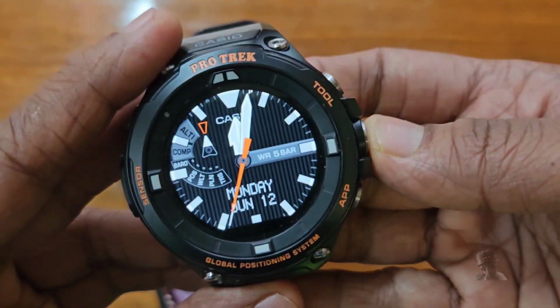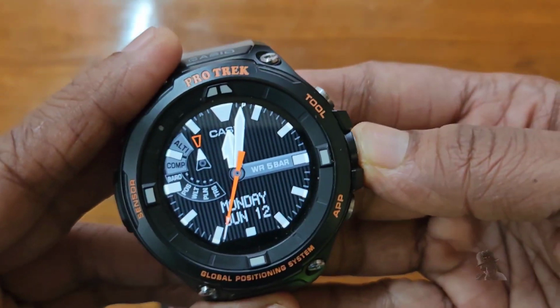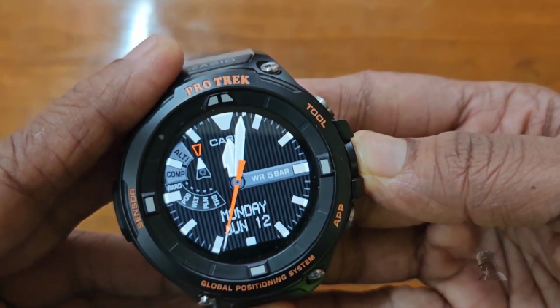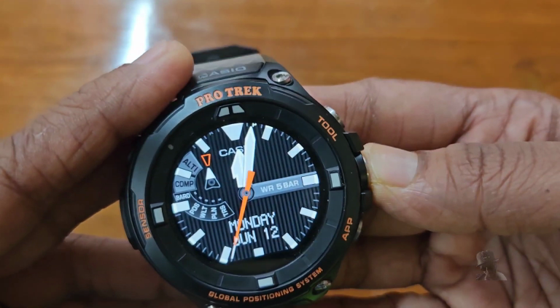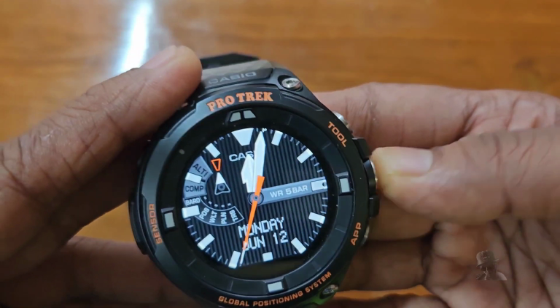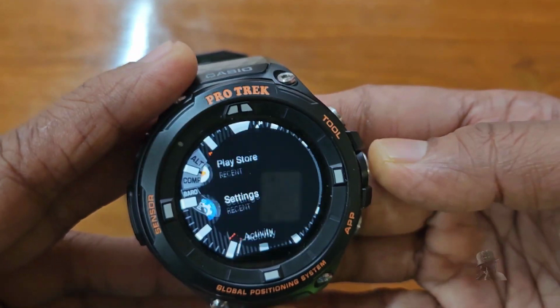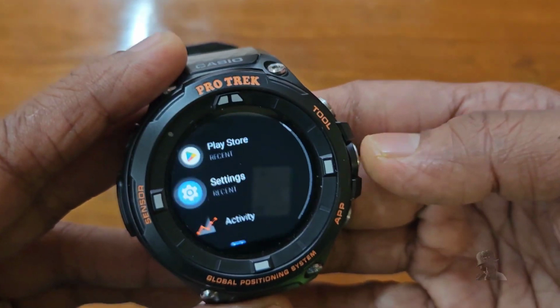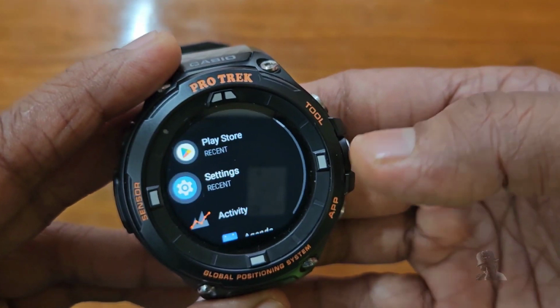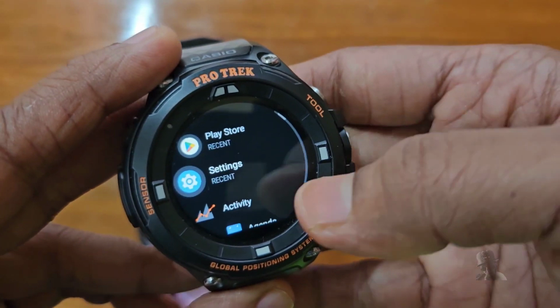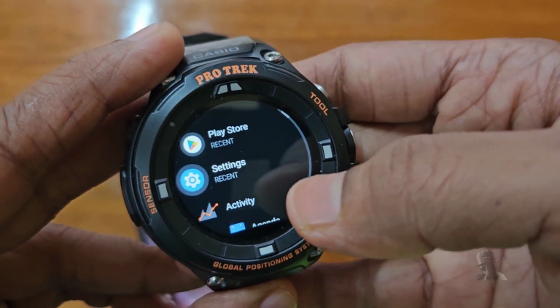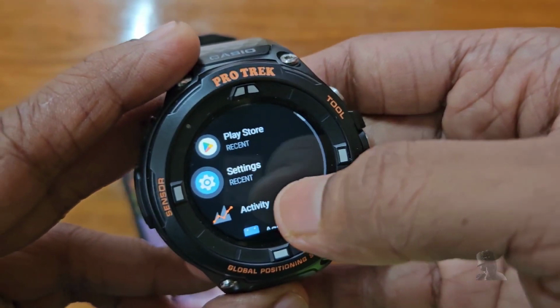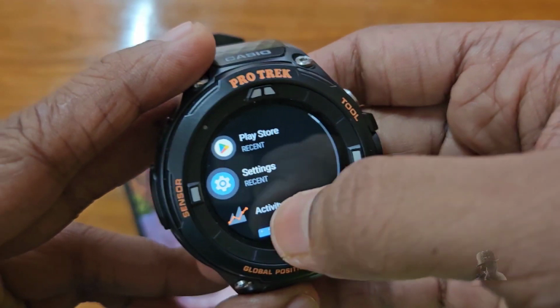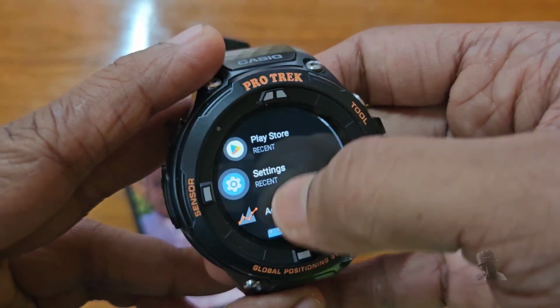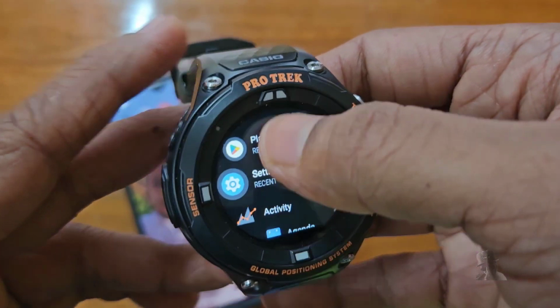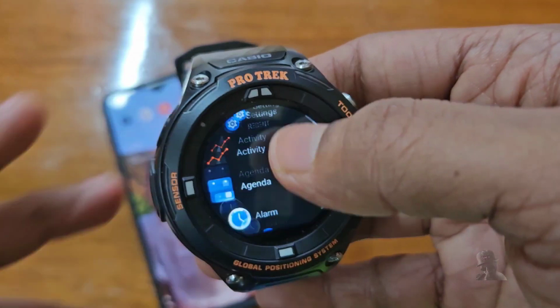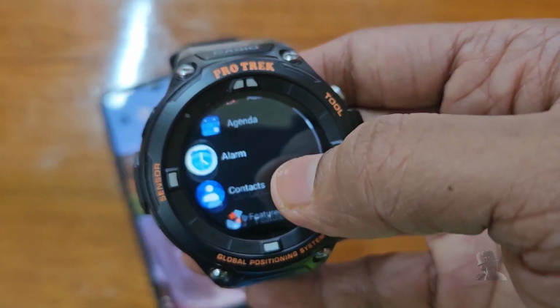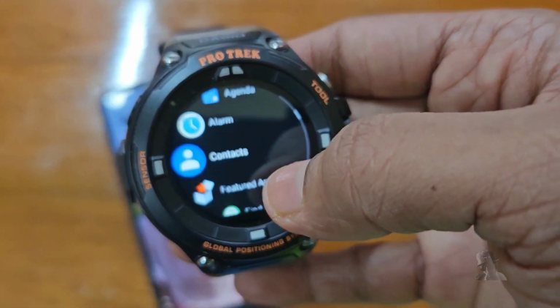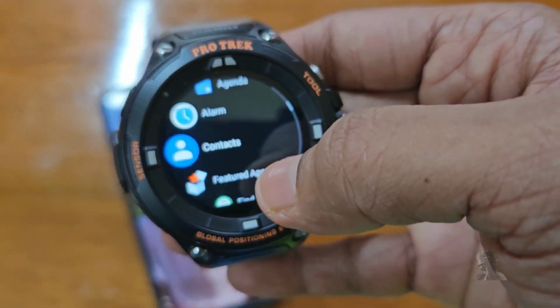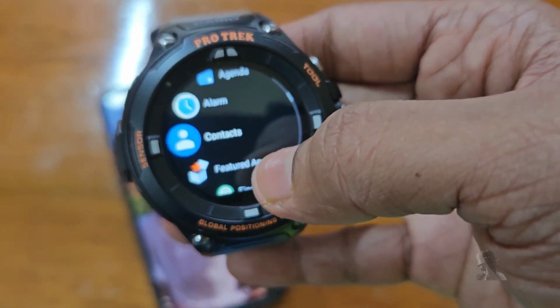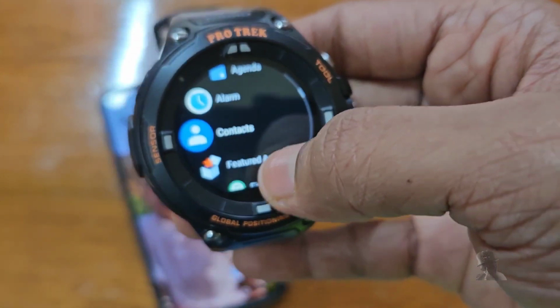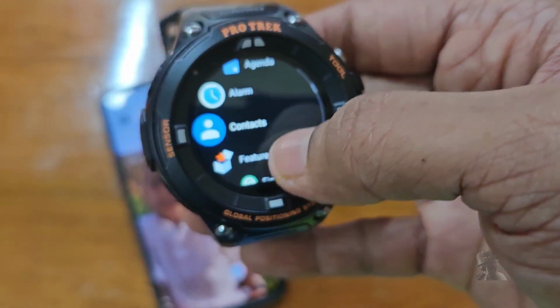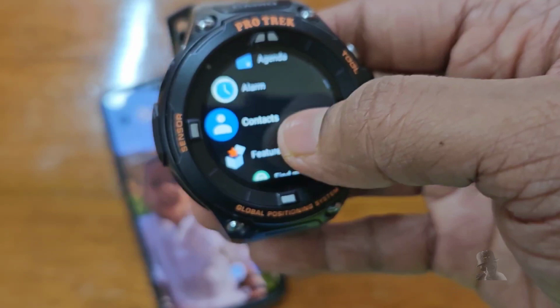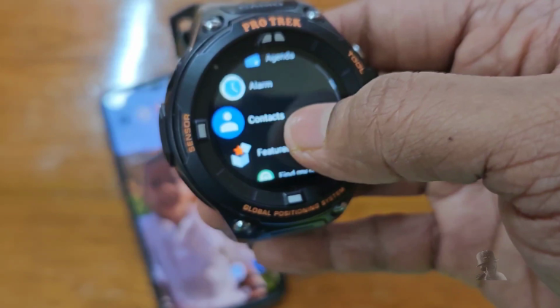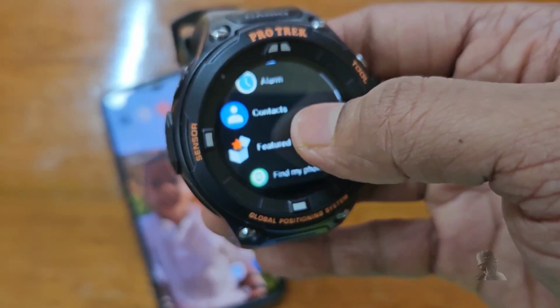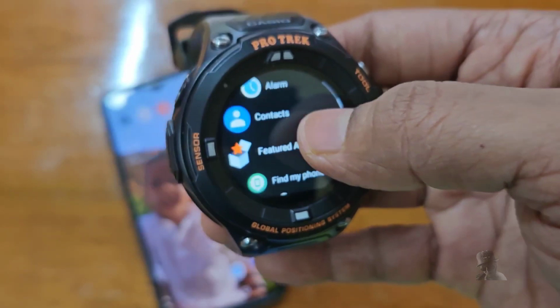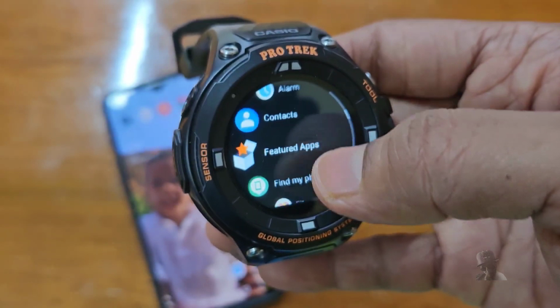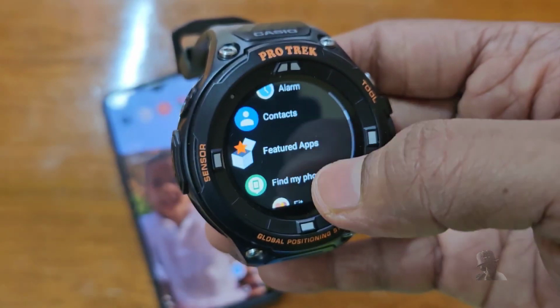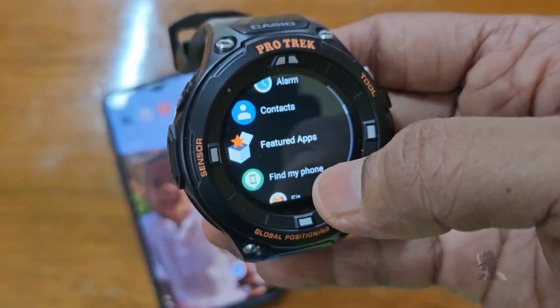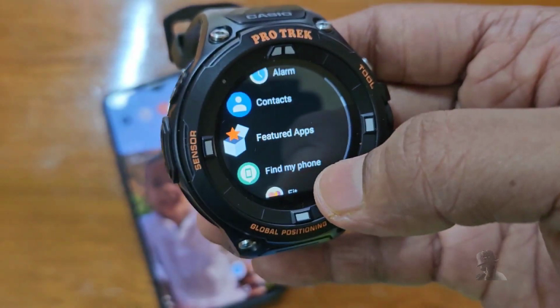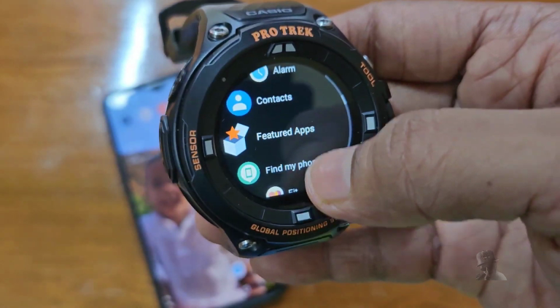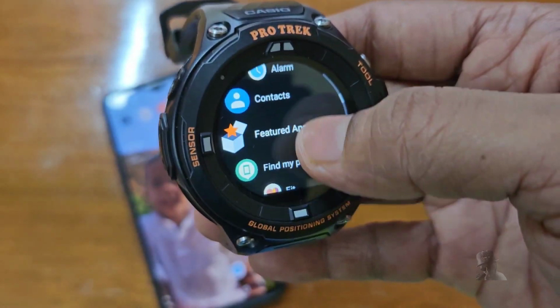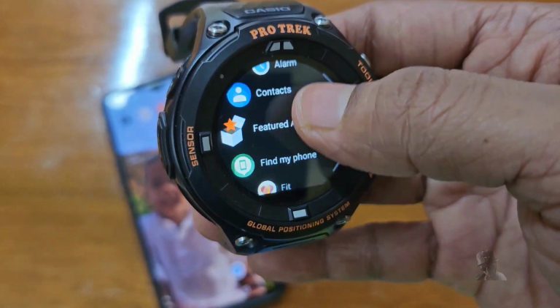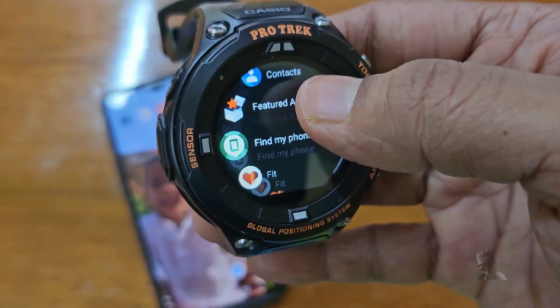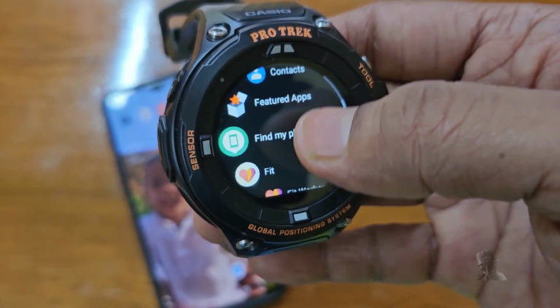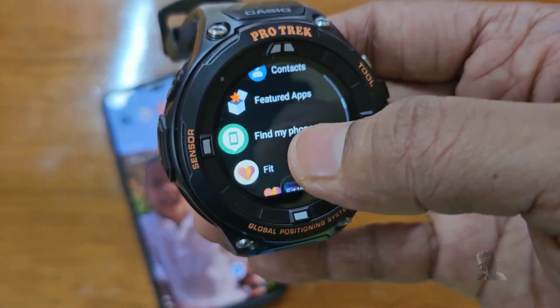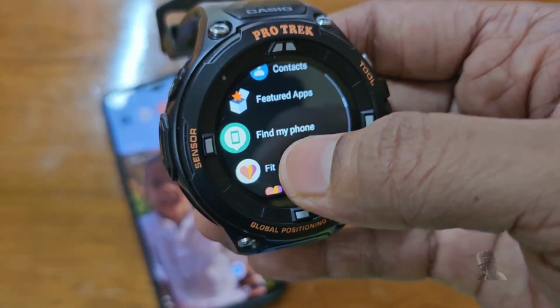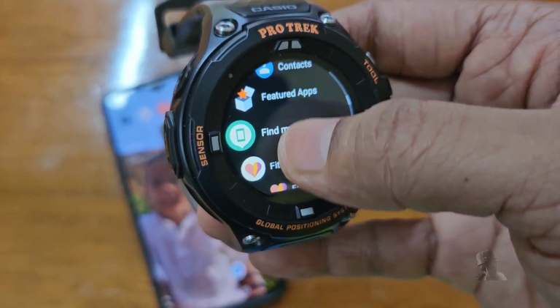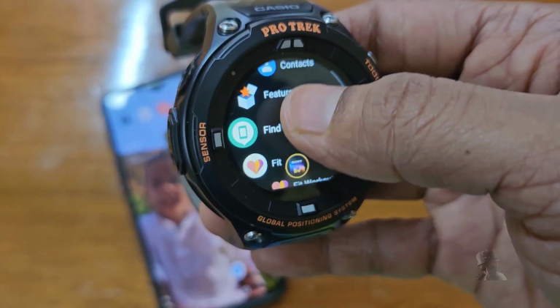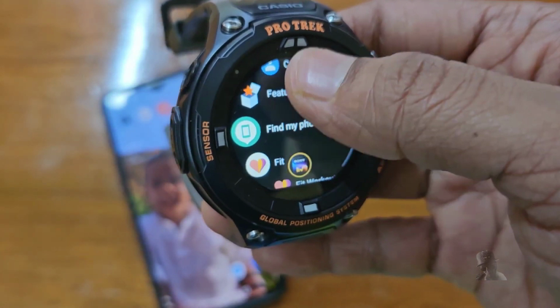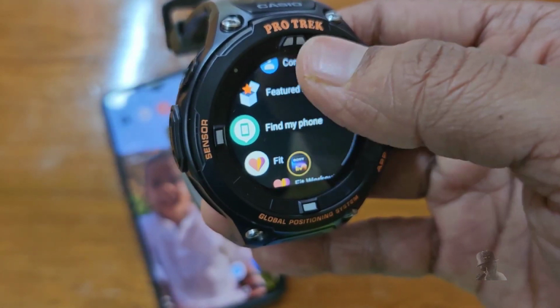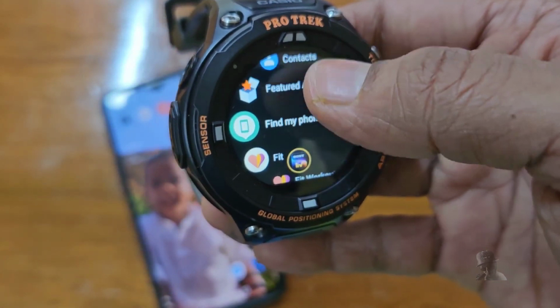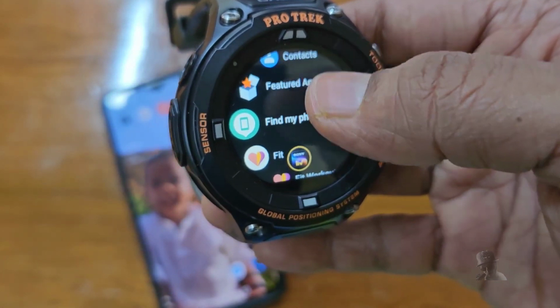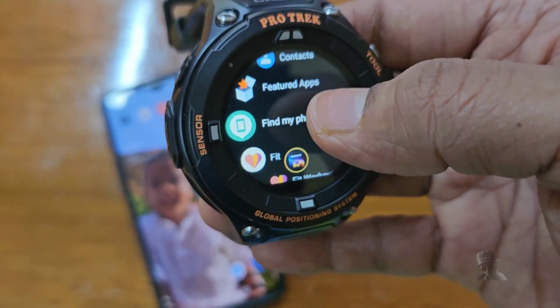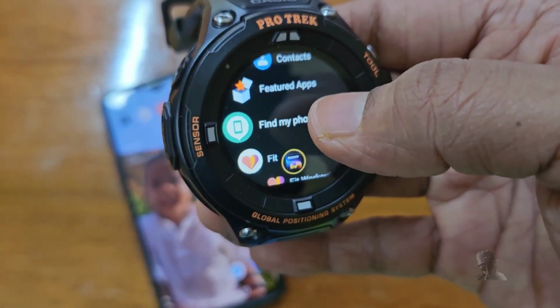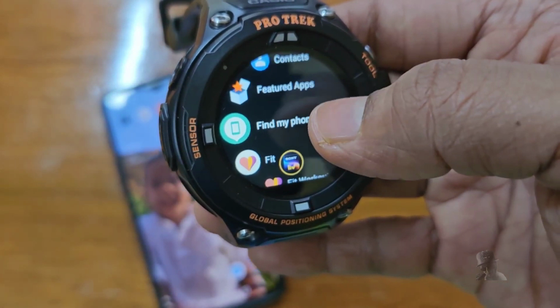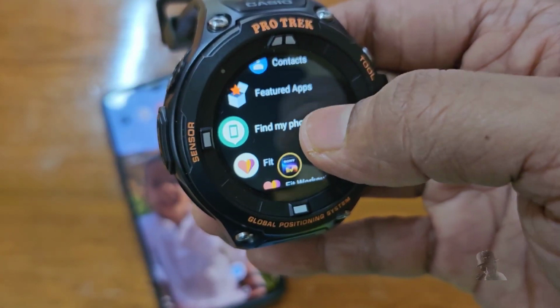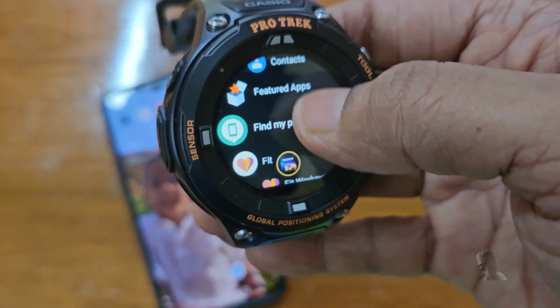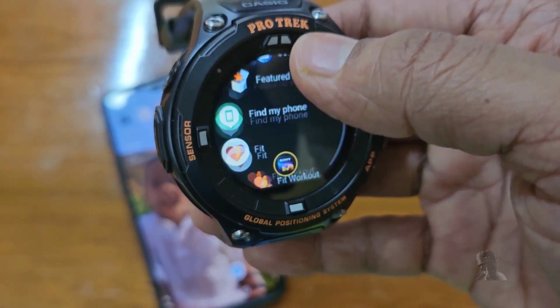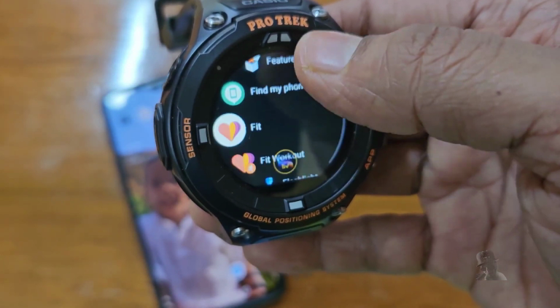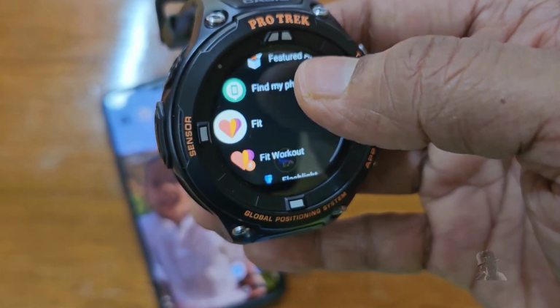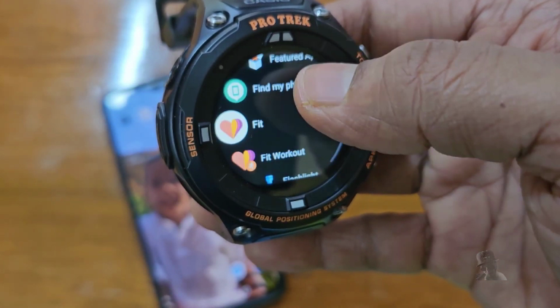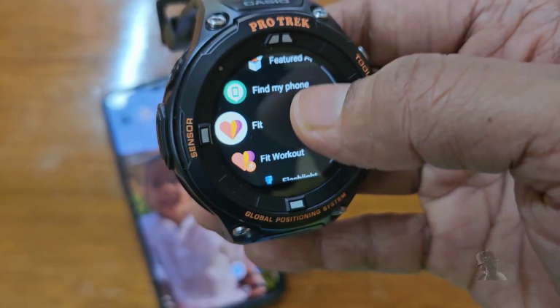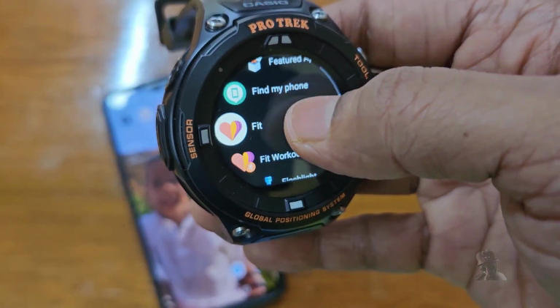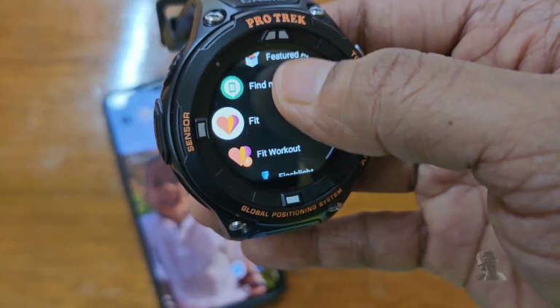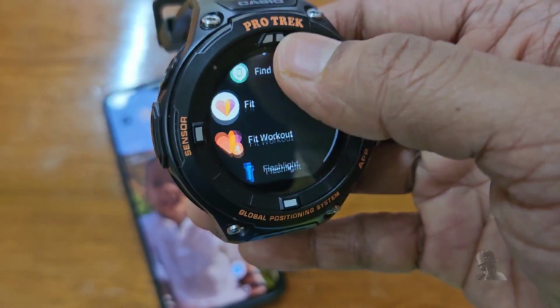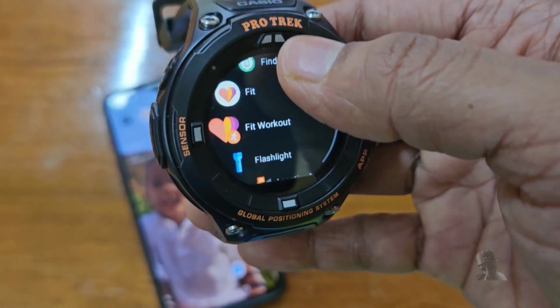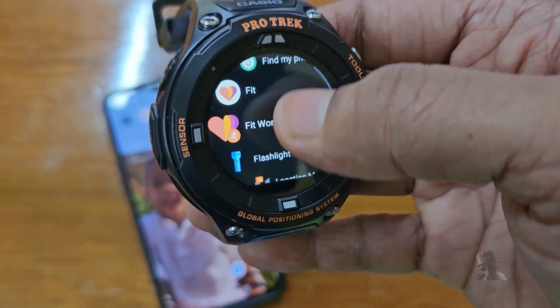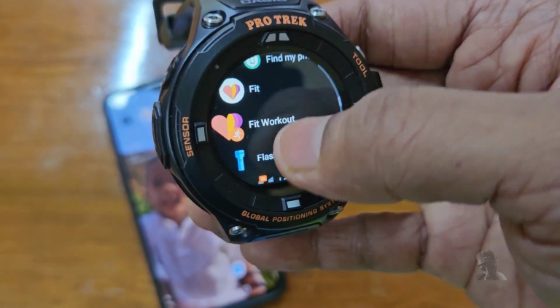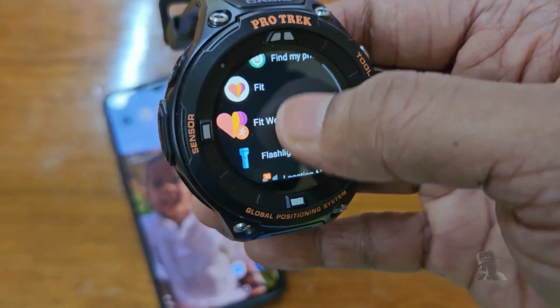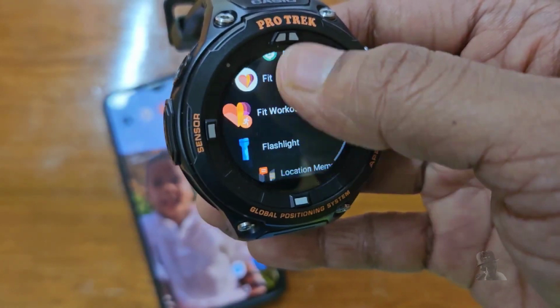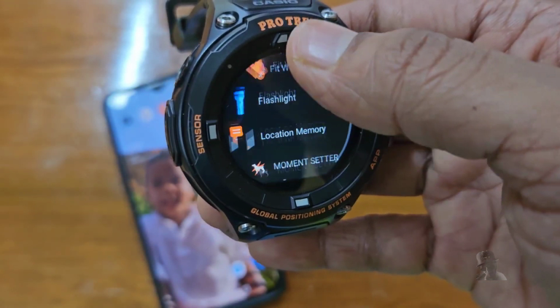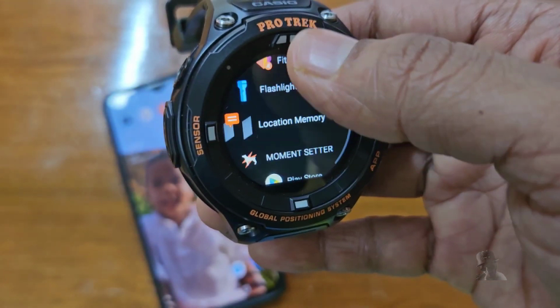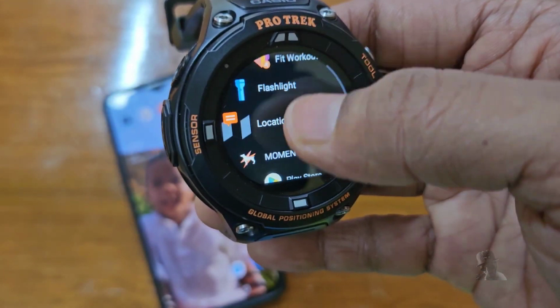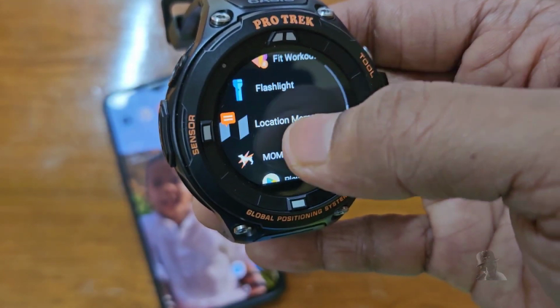Before we begin, let me show you that Strava is currently not installed in this watch.